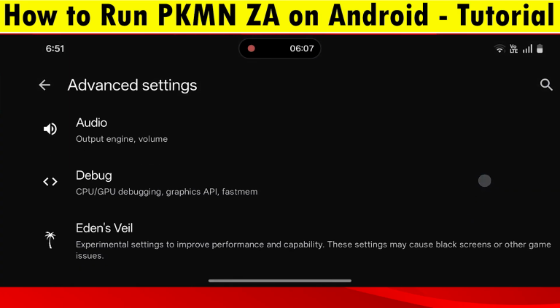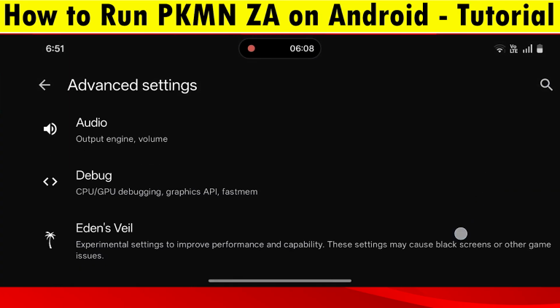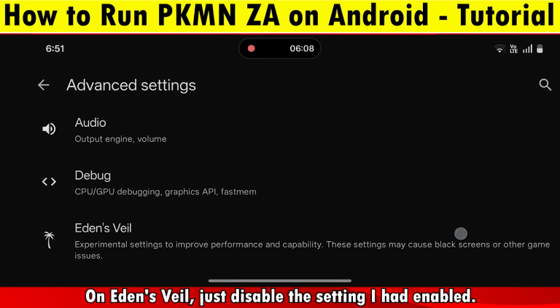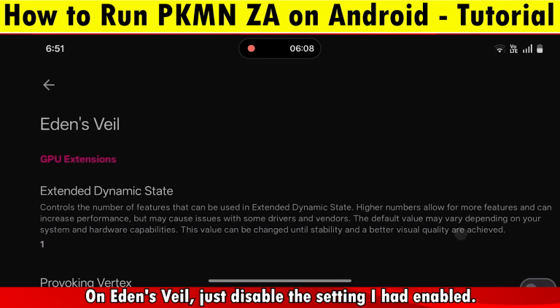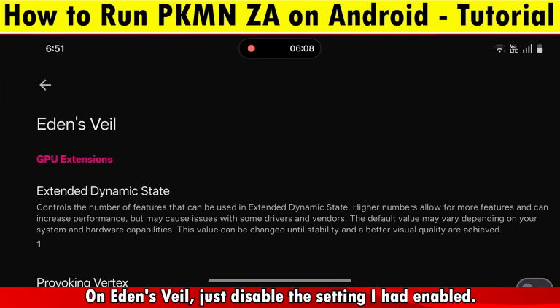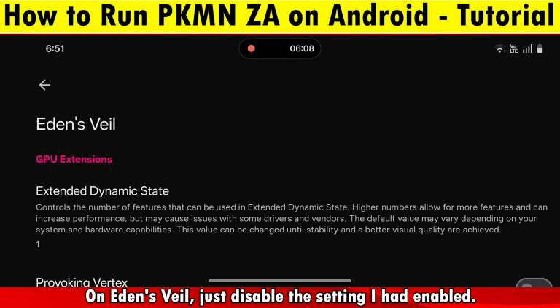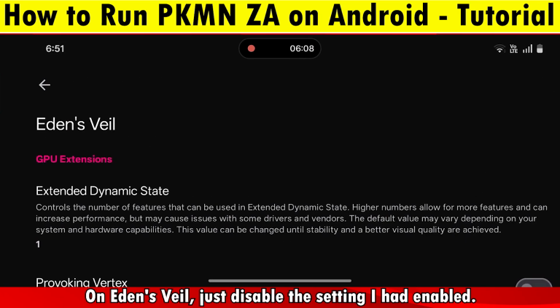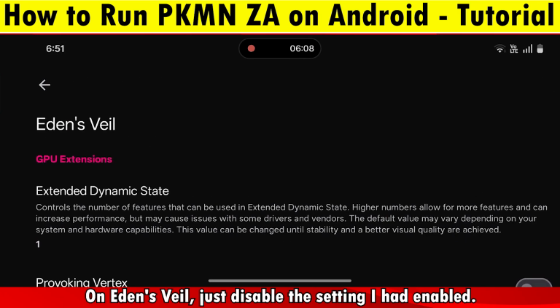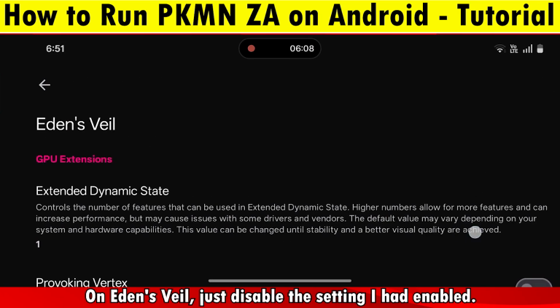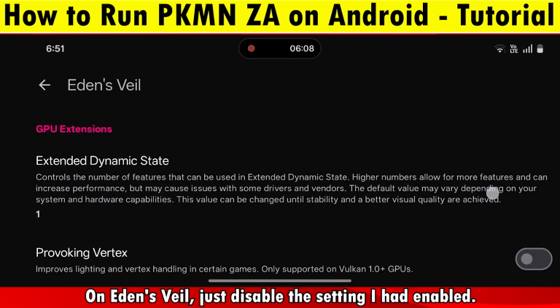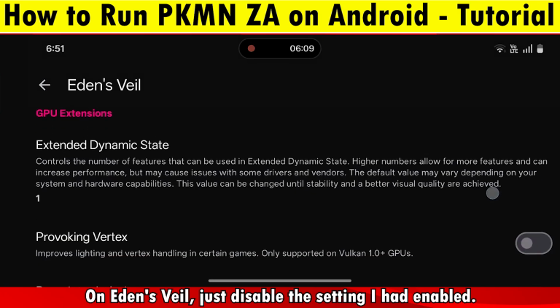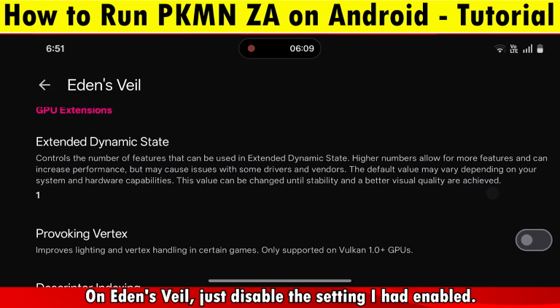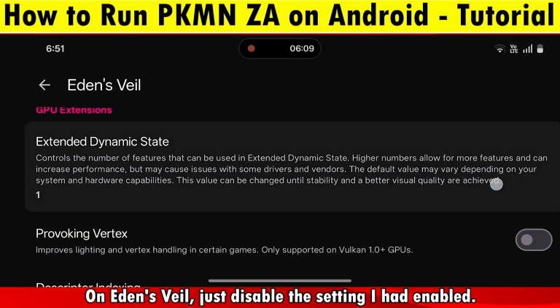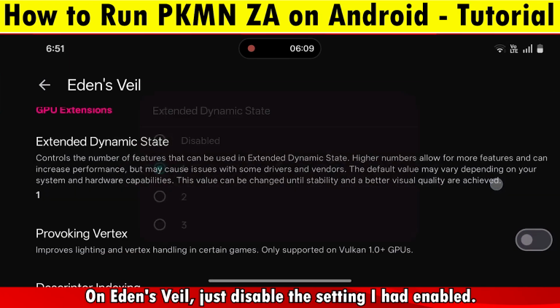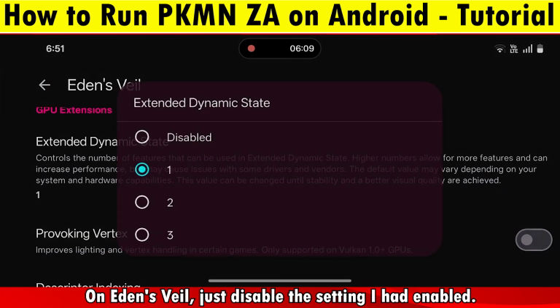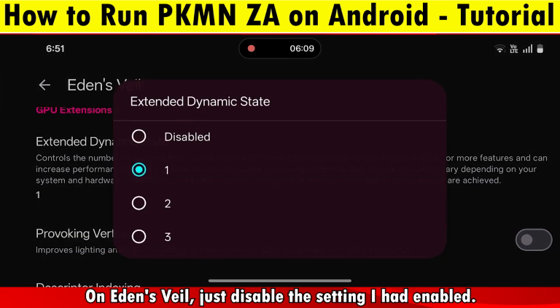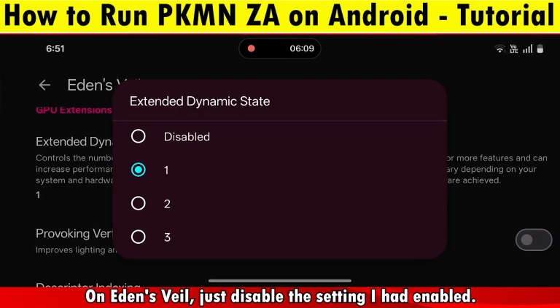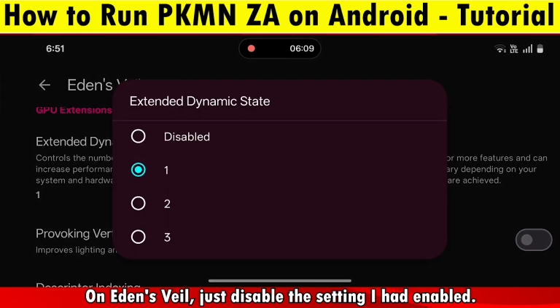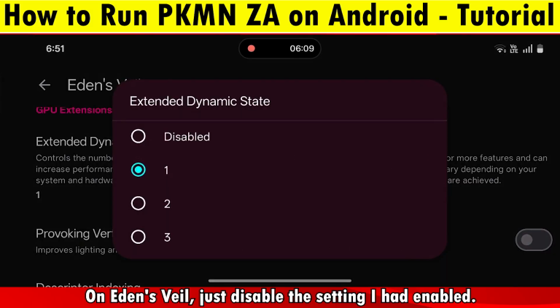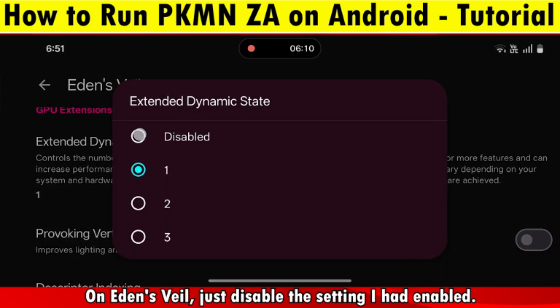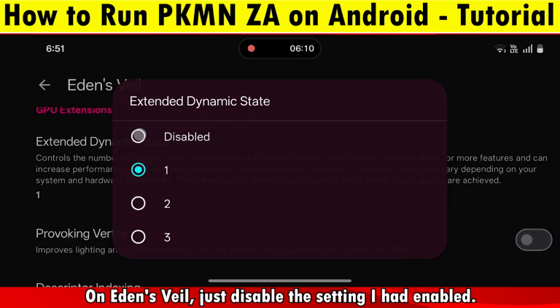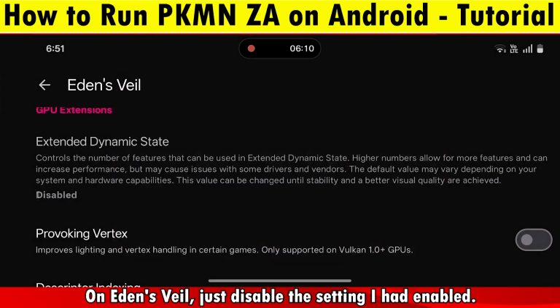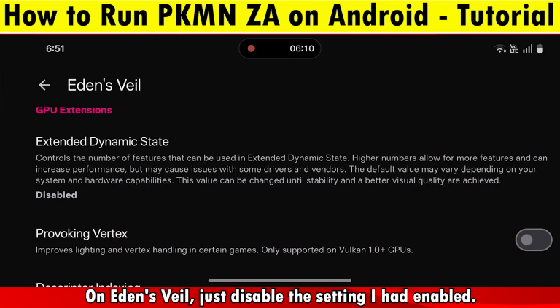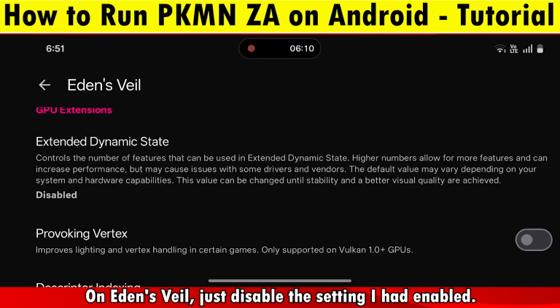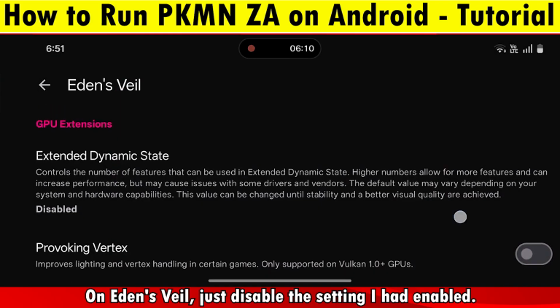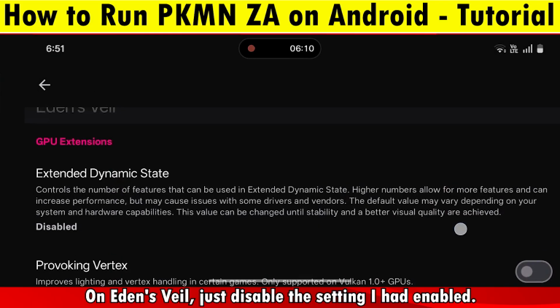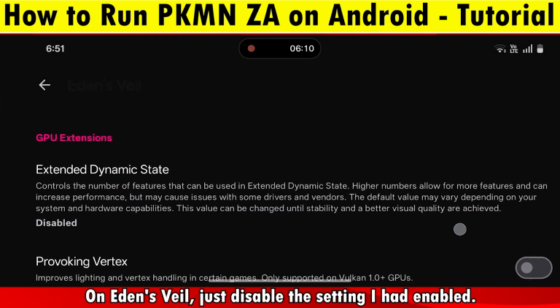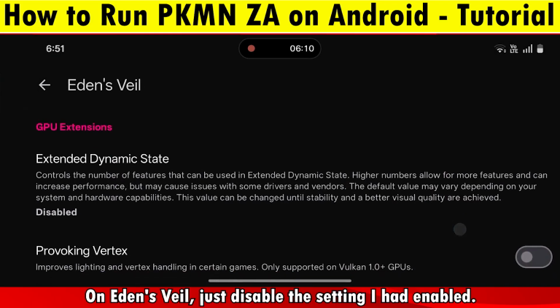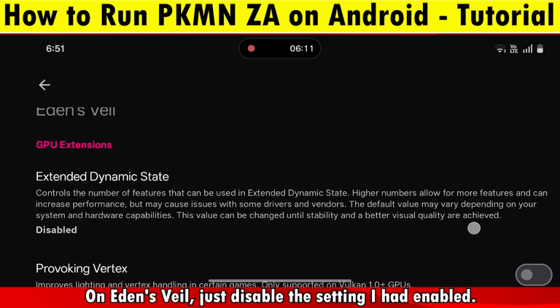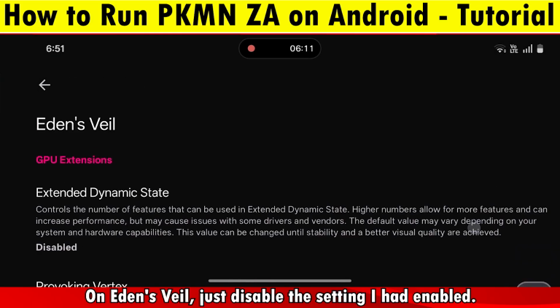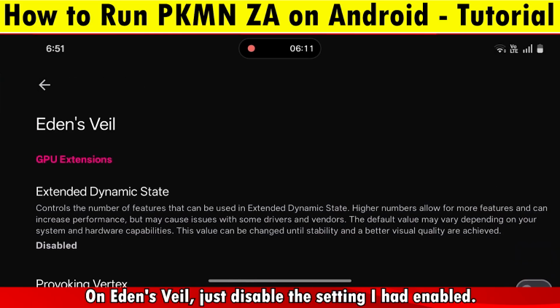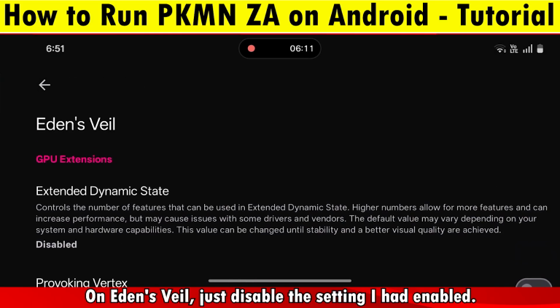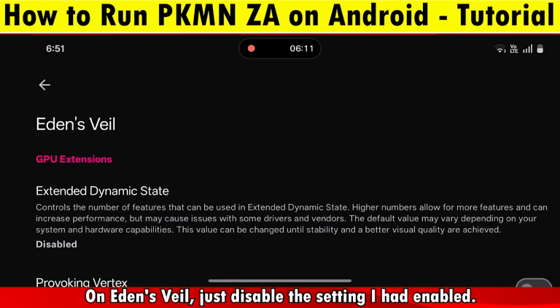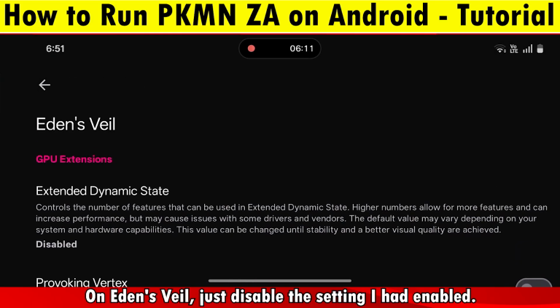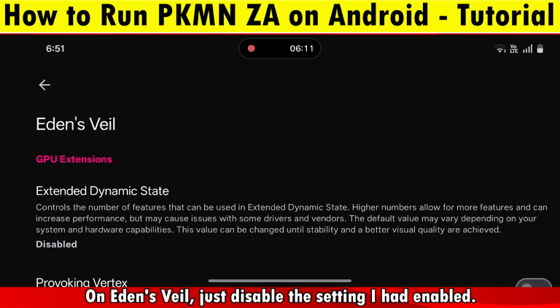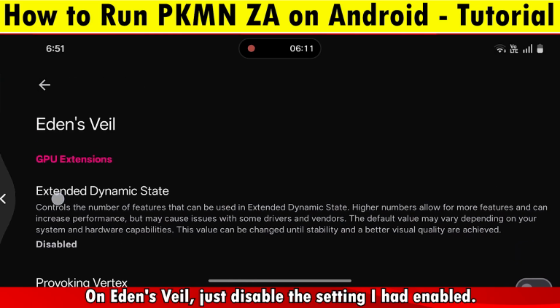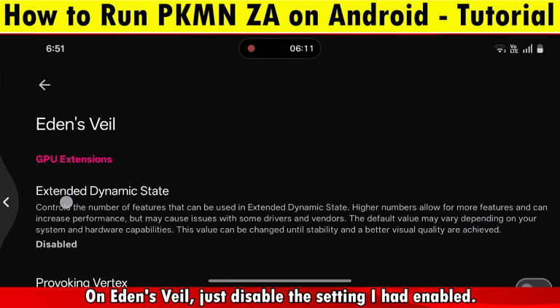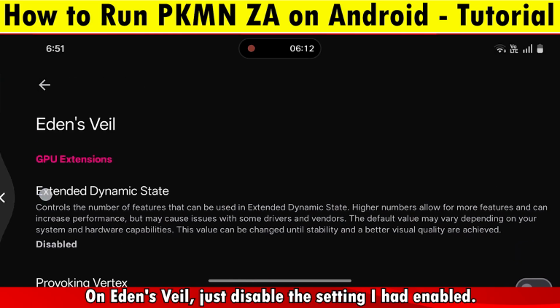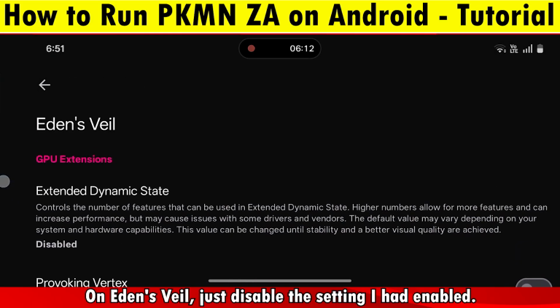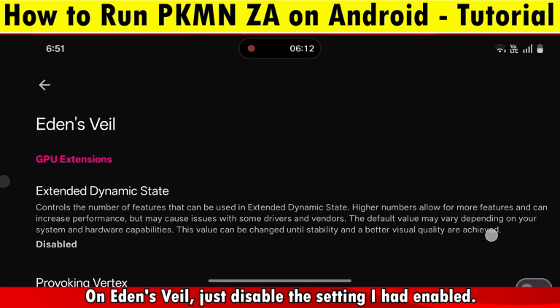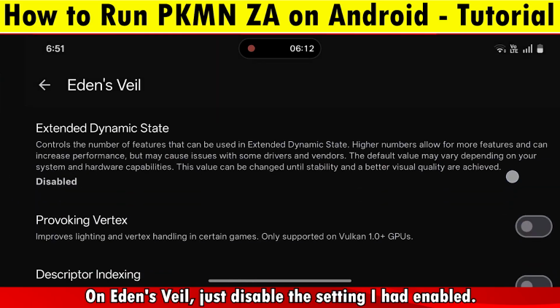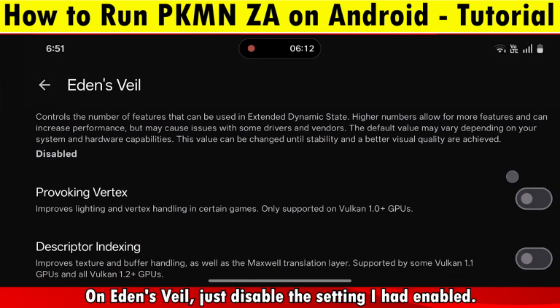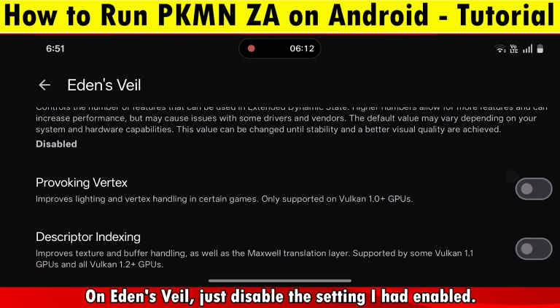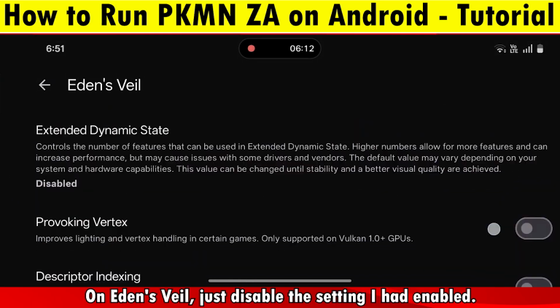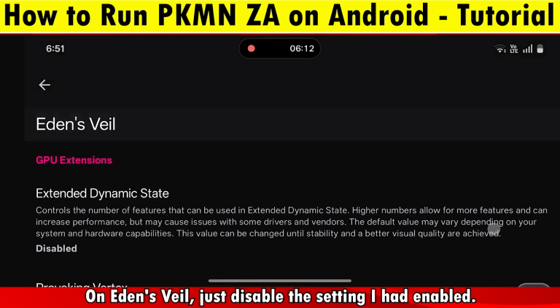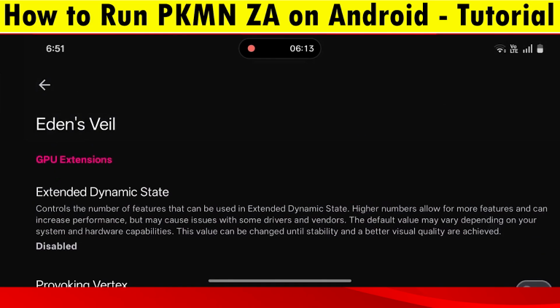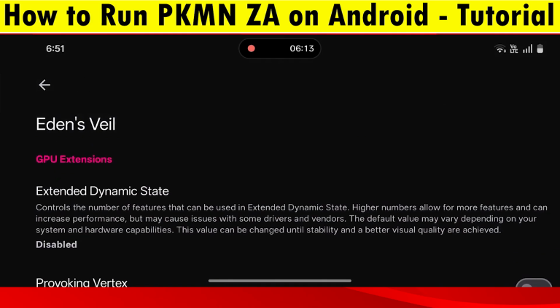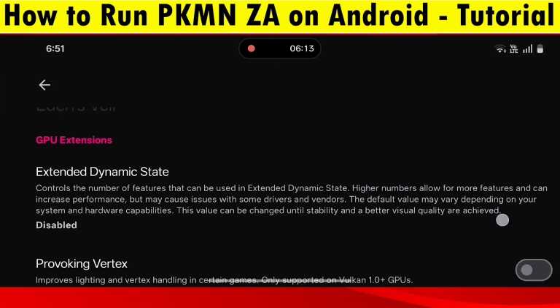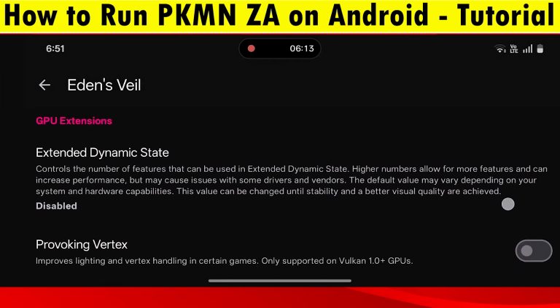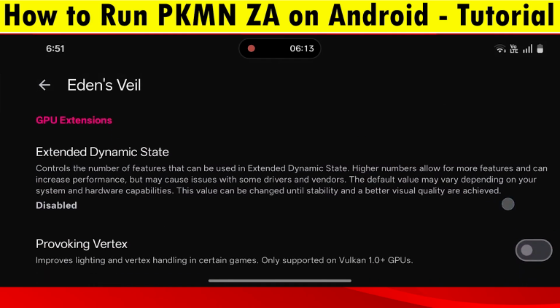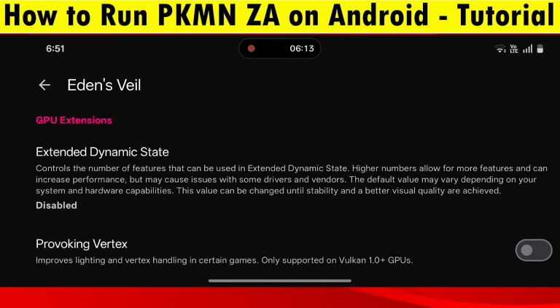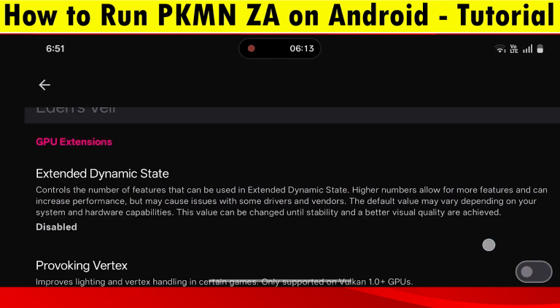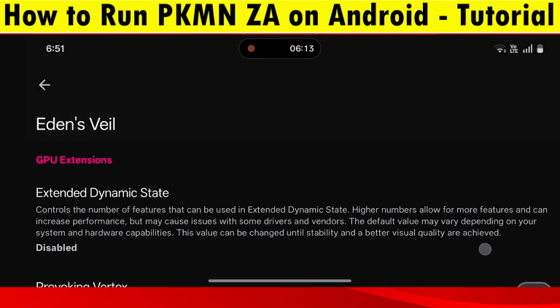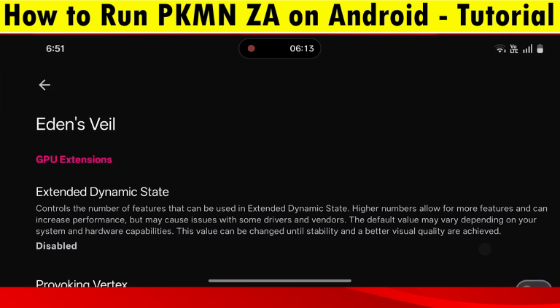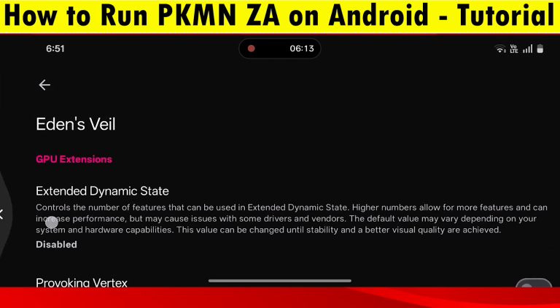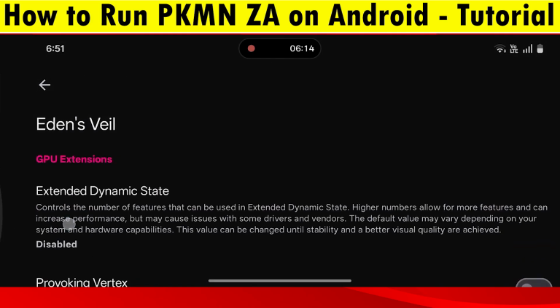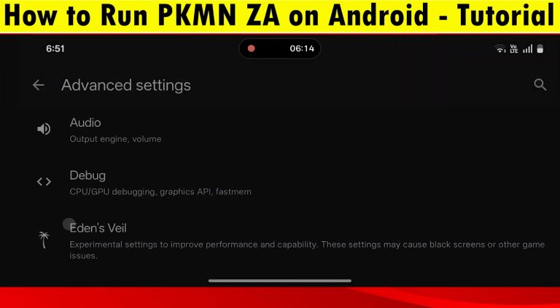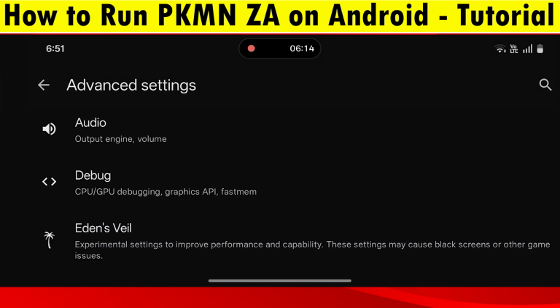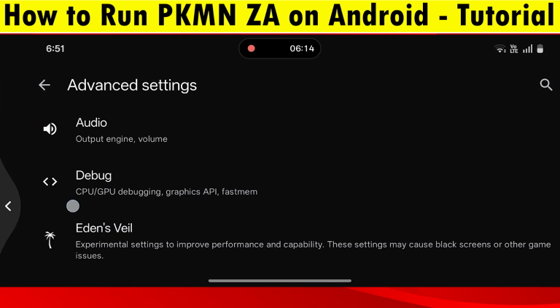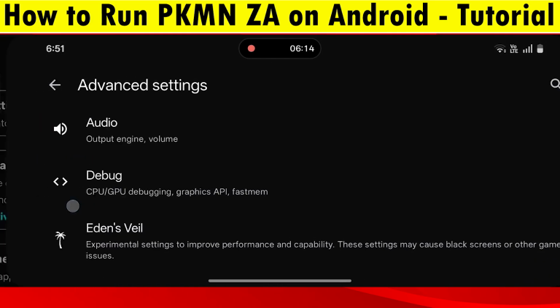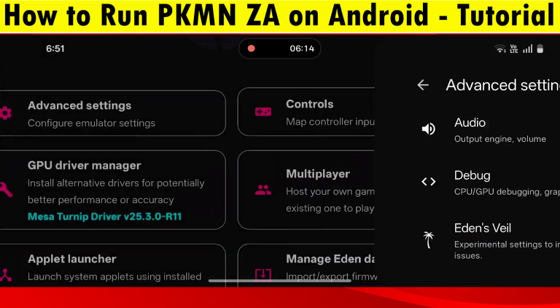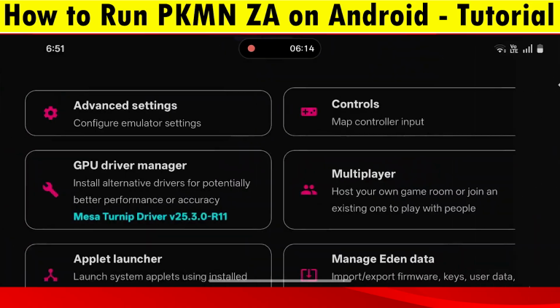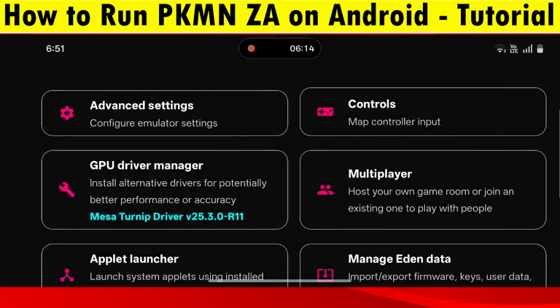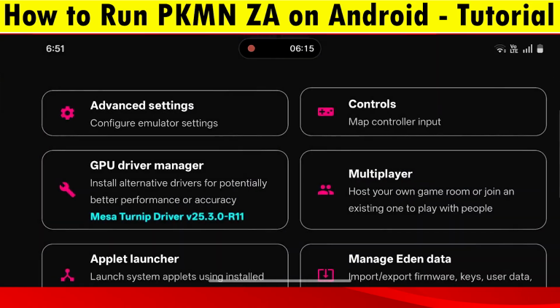On Eden's Veil, just disable the setting I had enabled. We don't need this it seems.